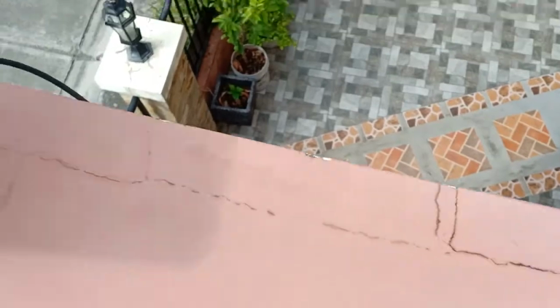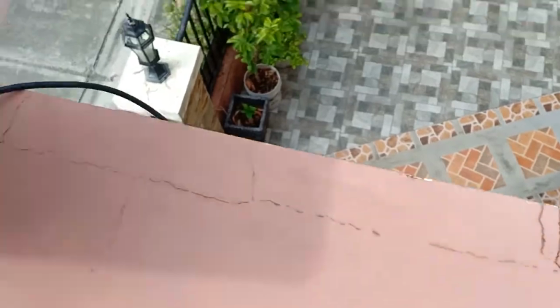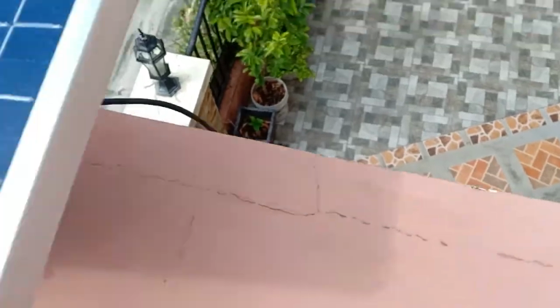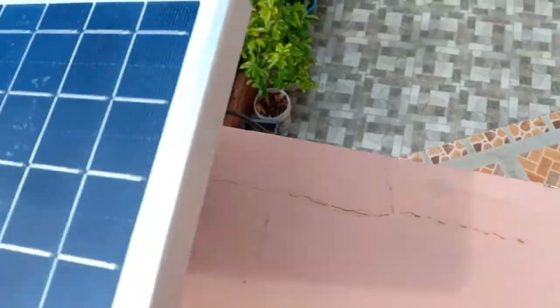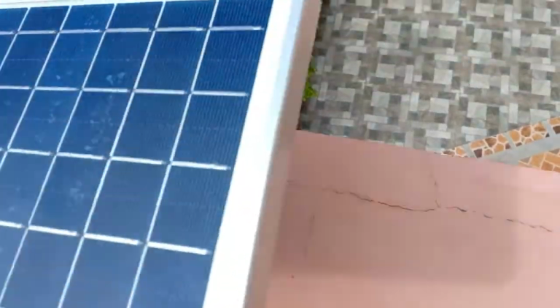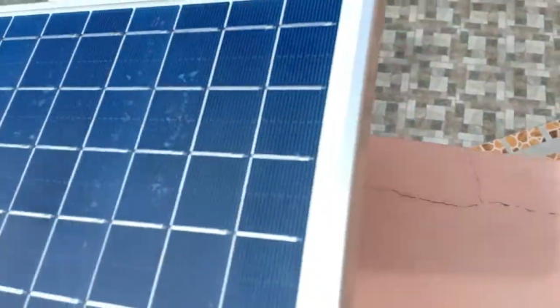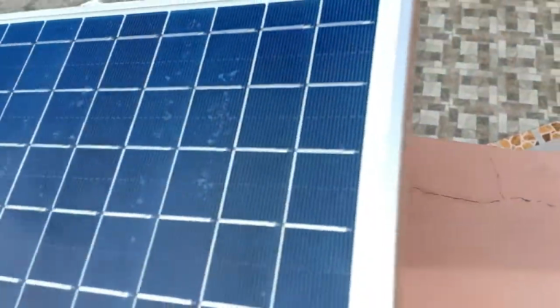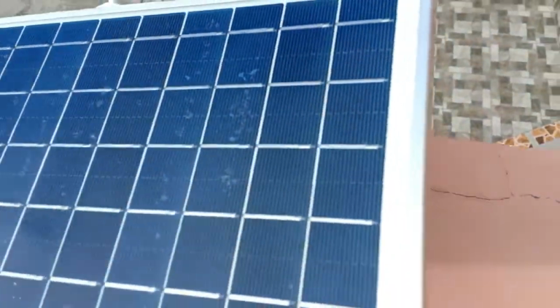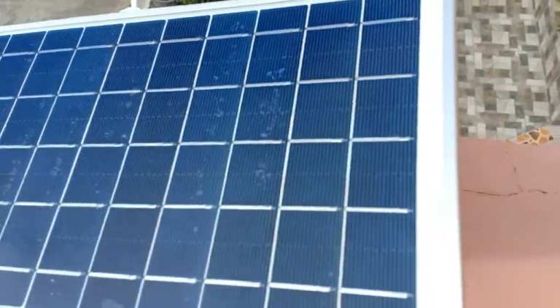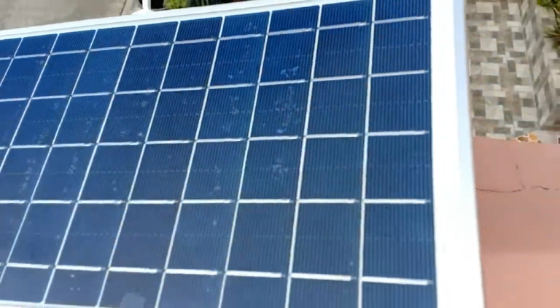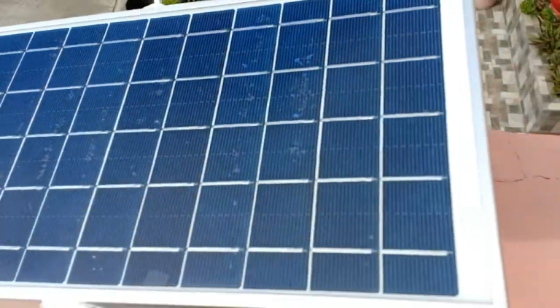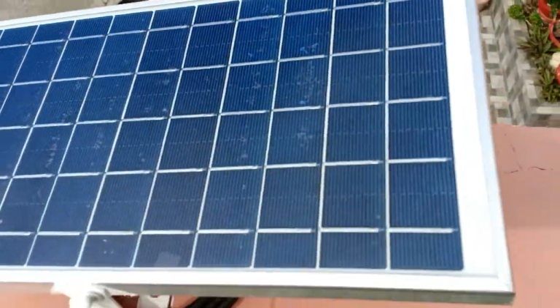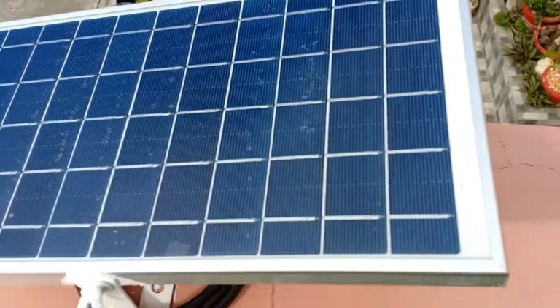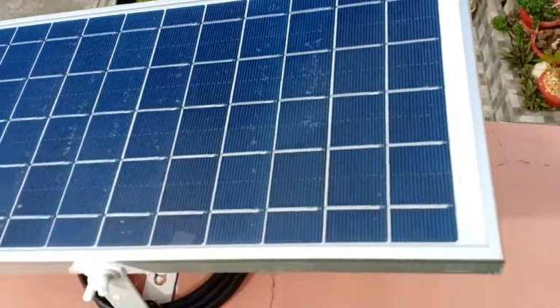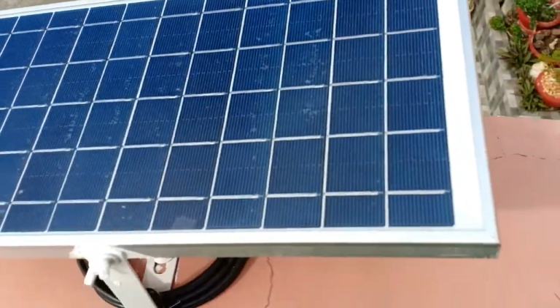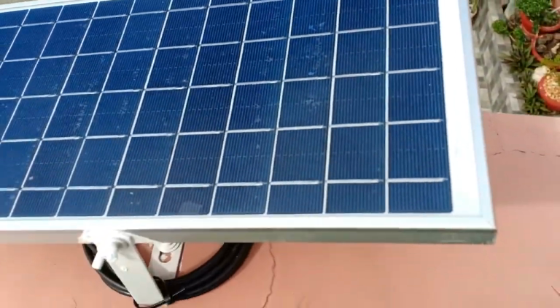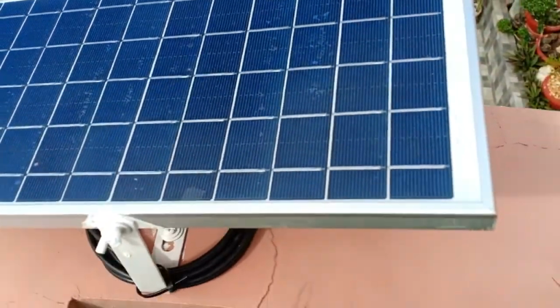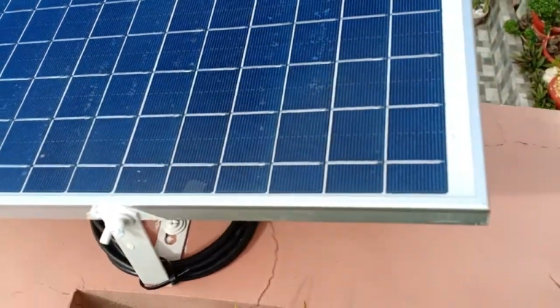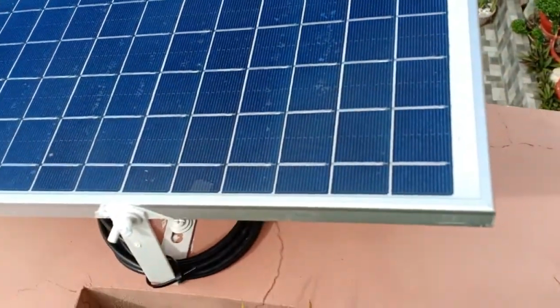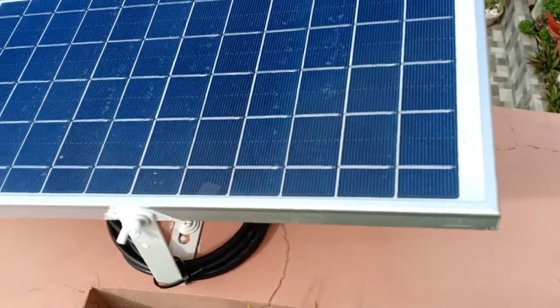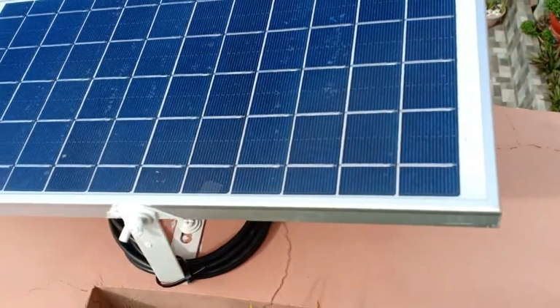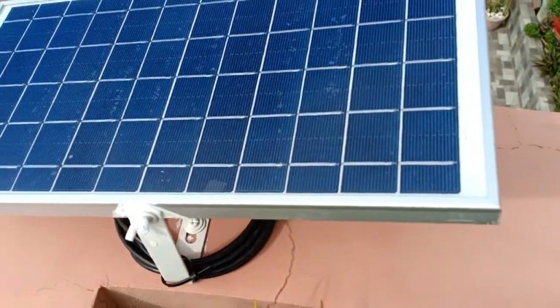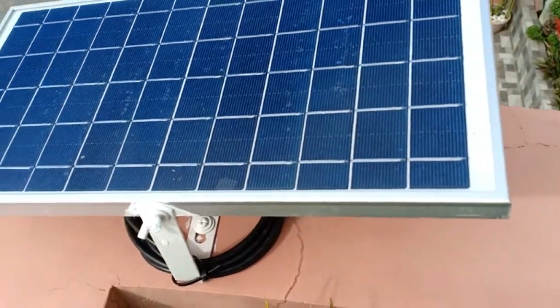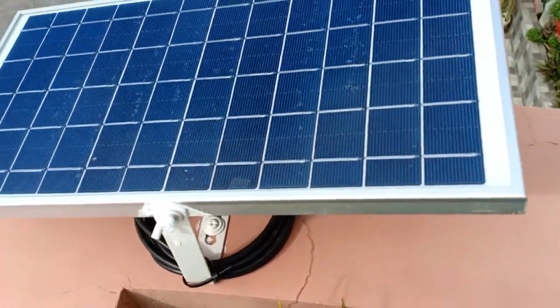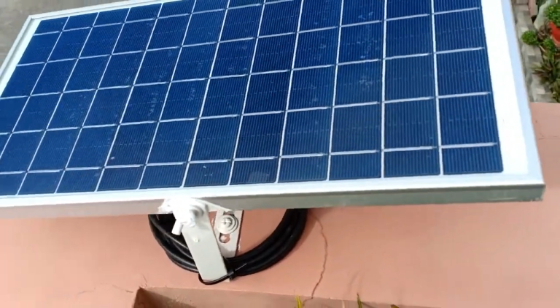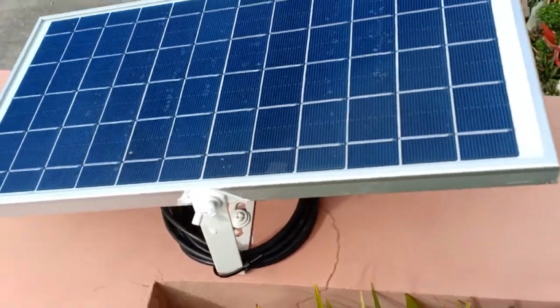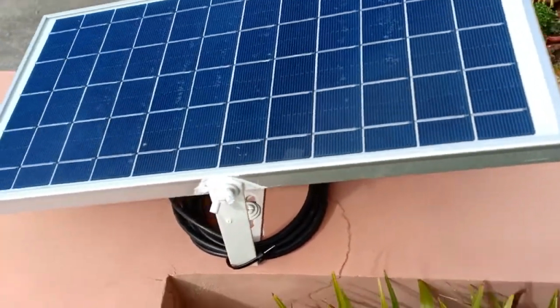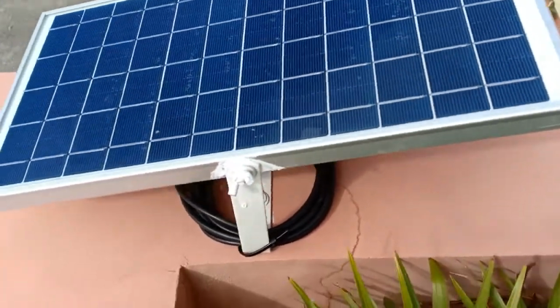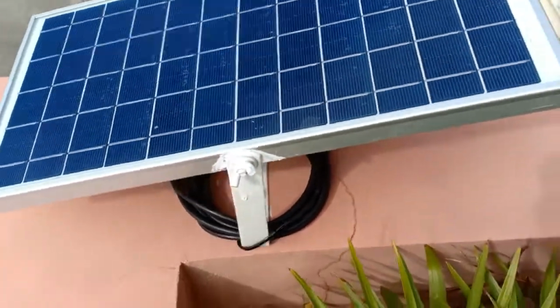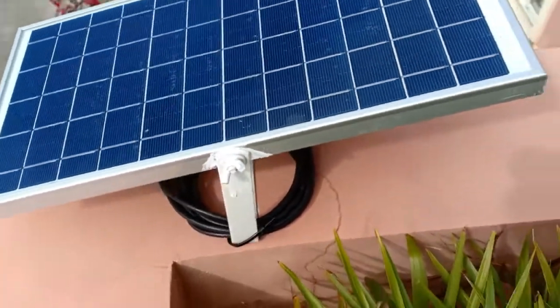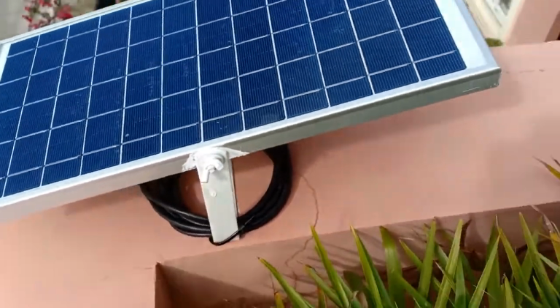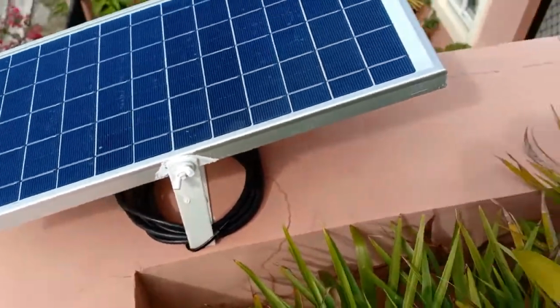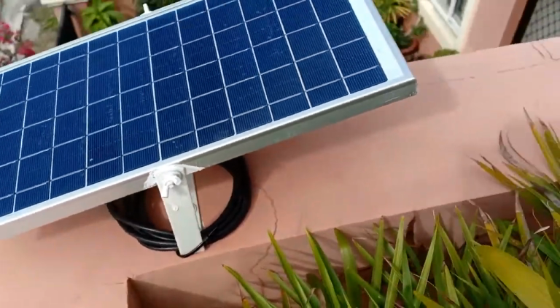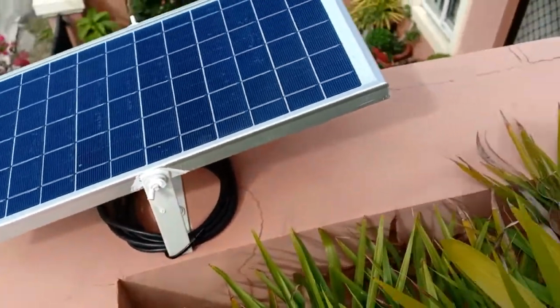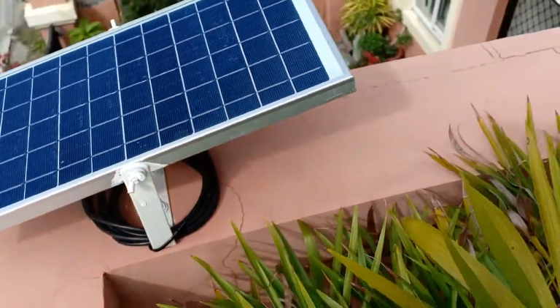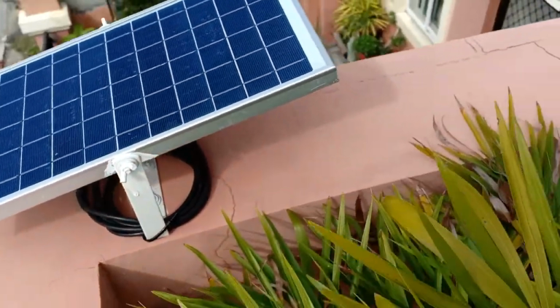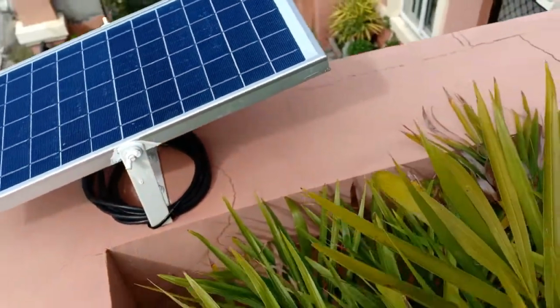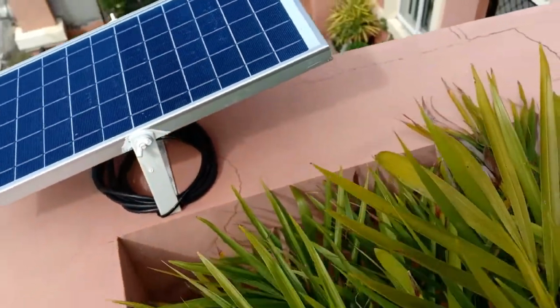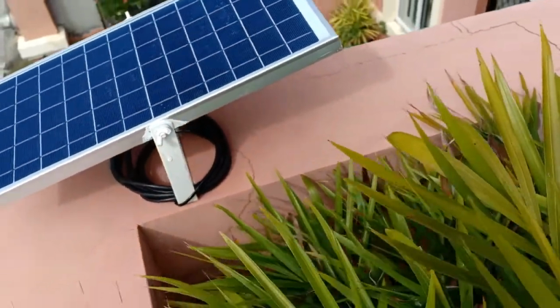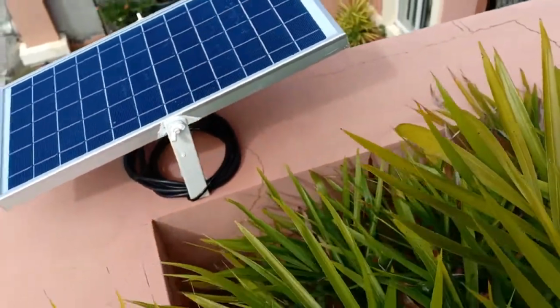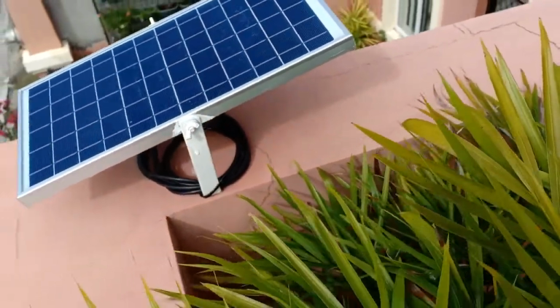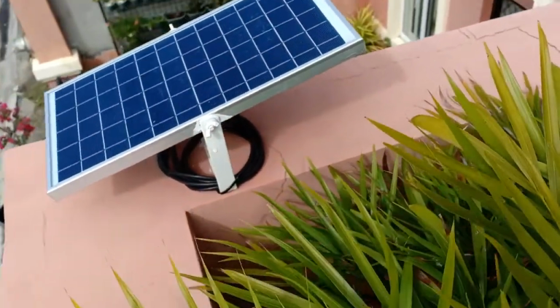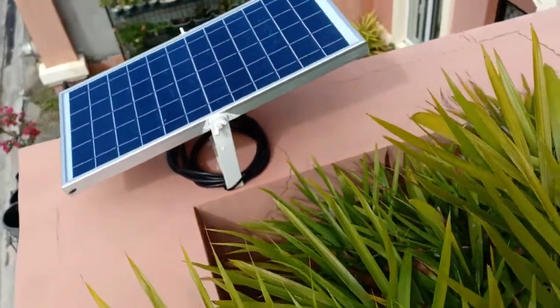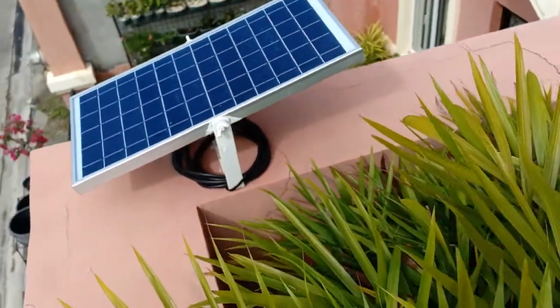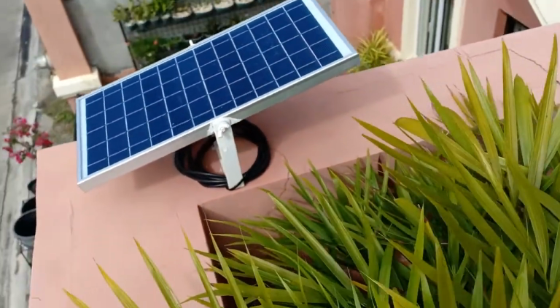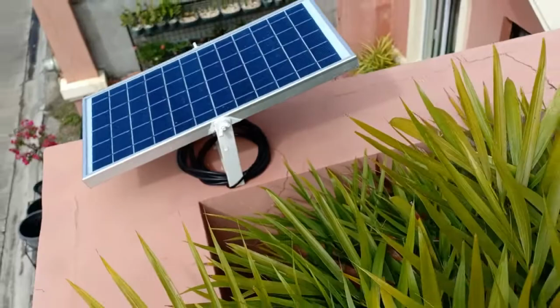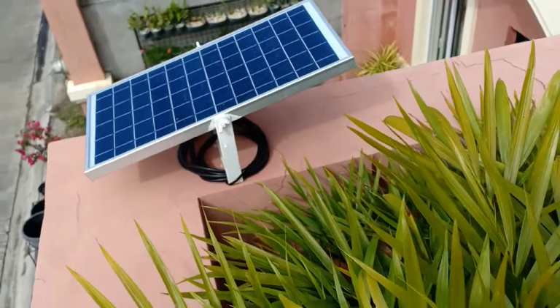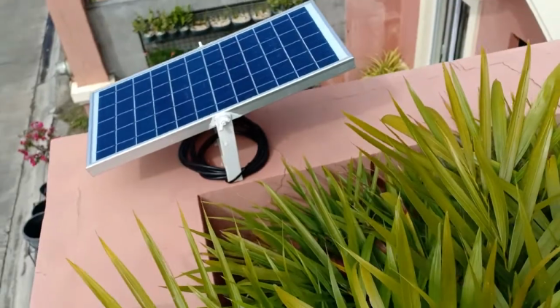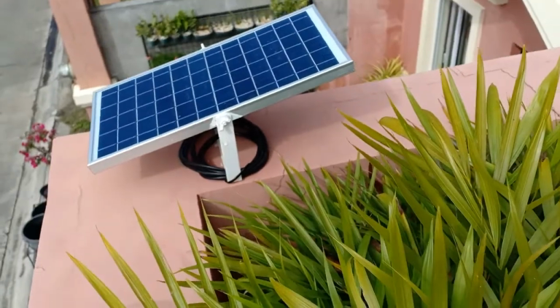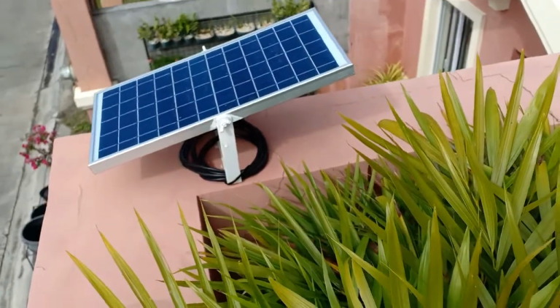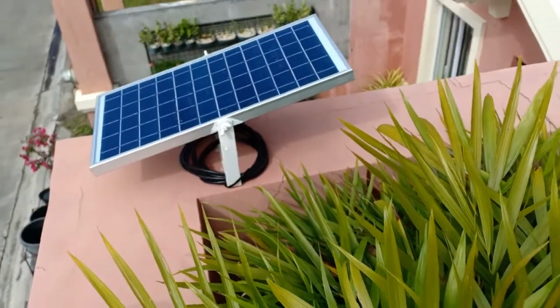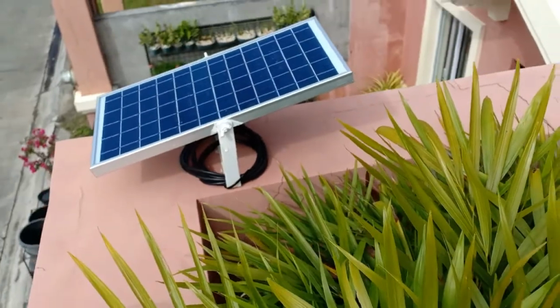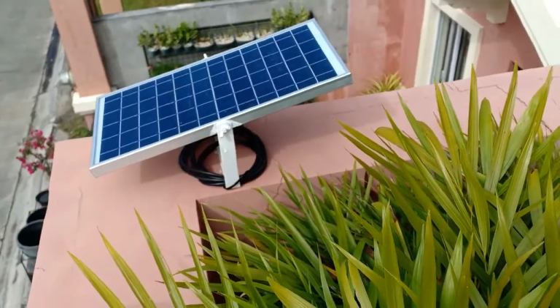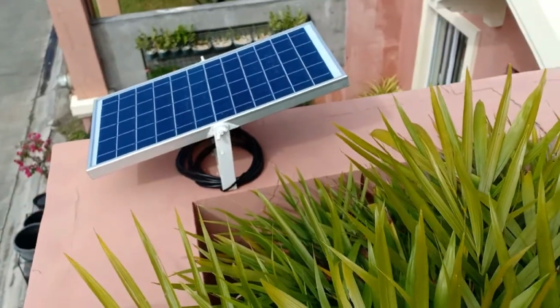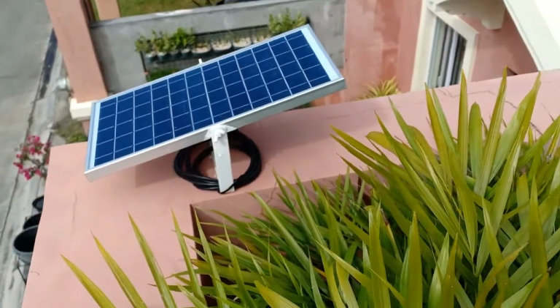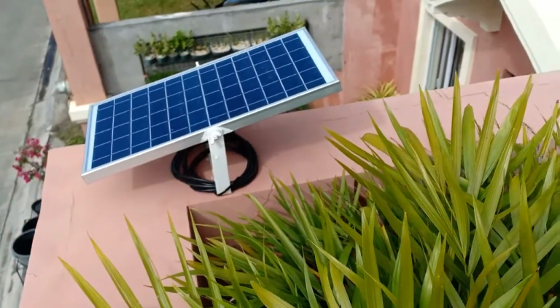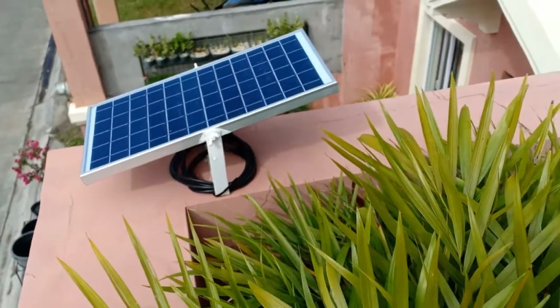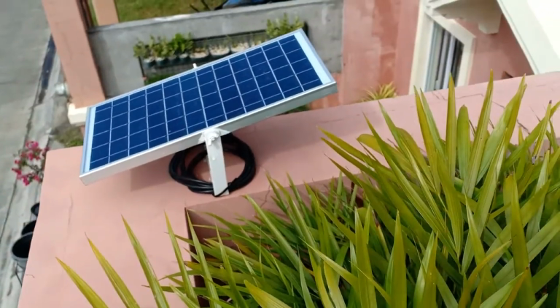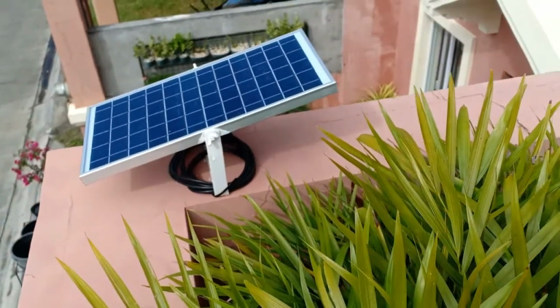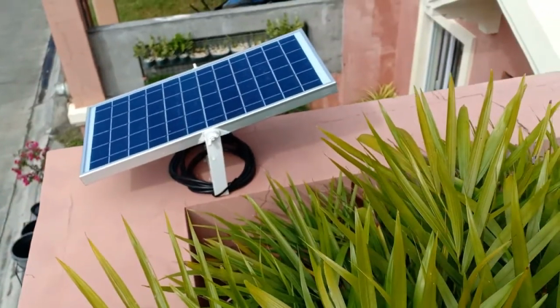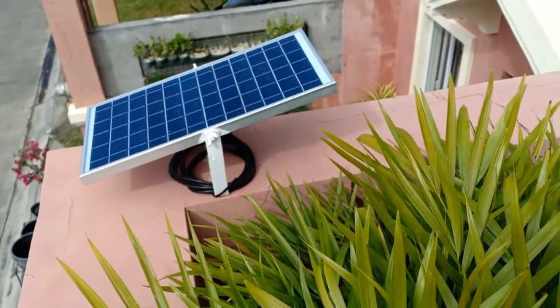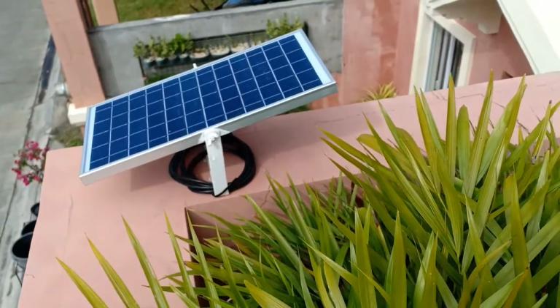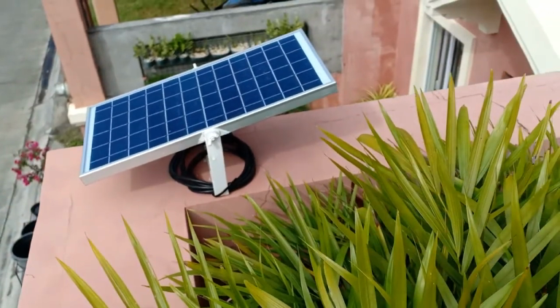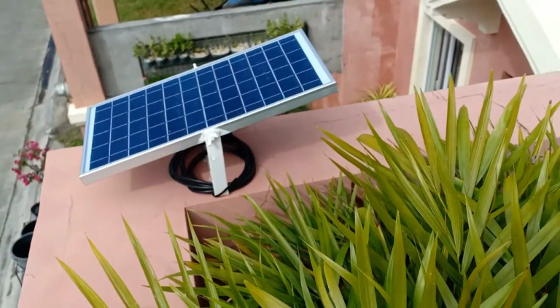The result only applies to my own lamps, since I didn't know how other kinds of solar lamps were designed.